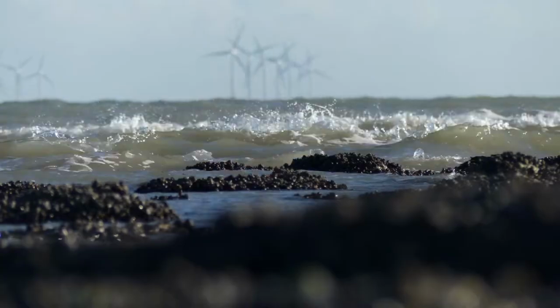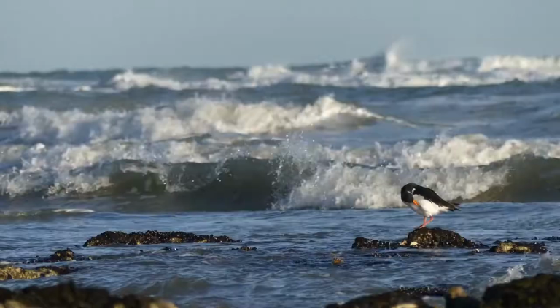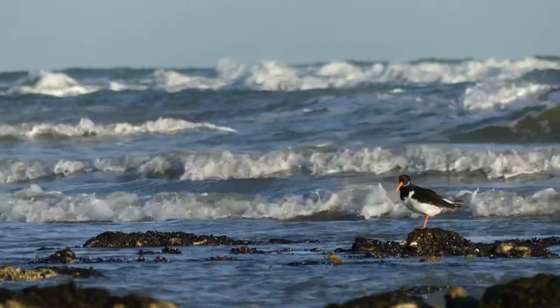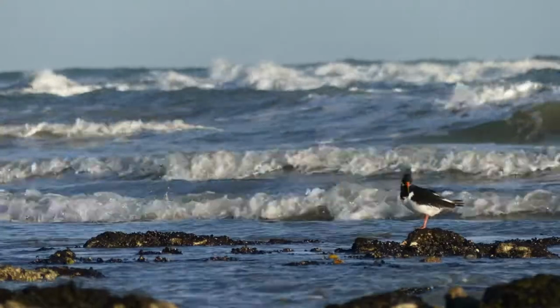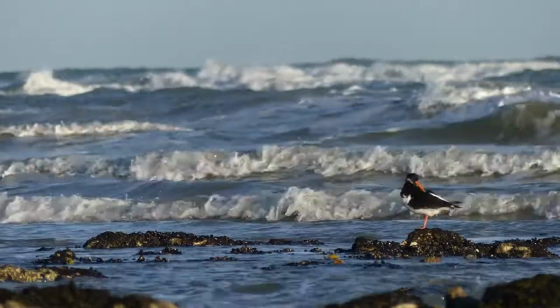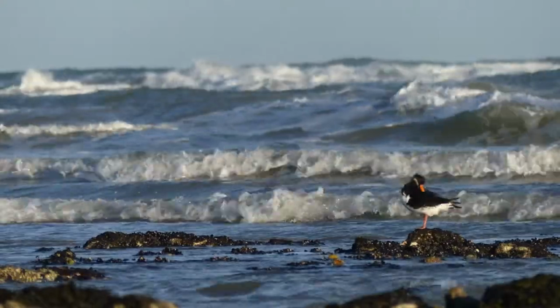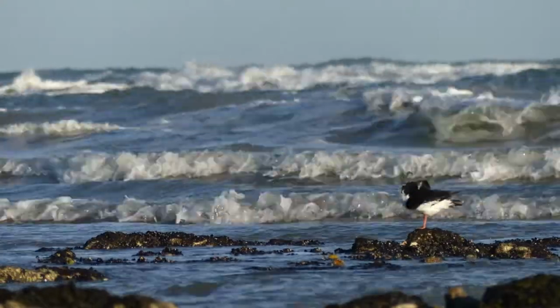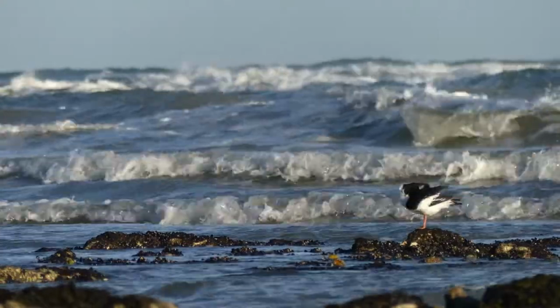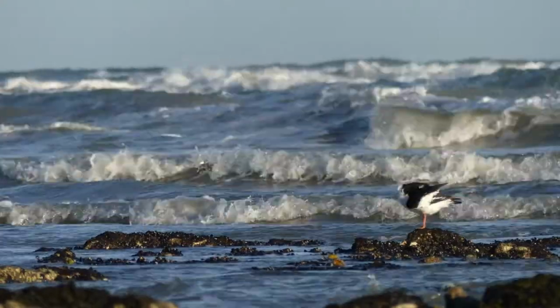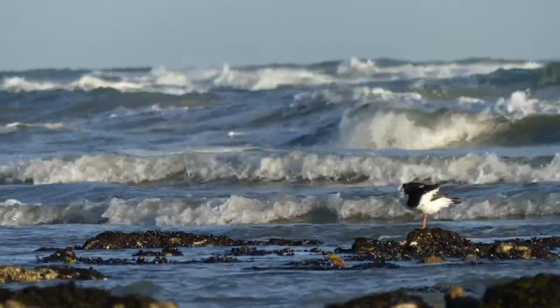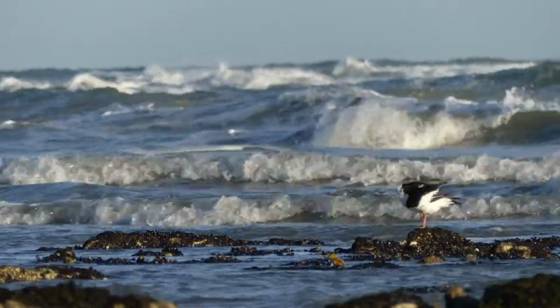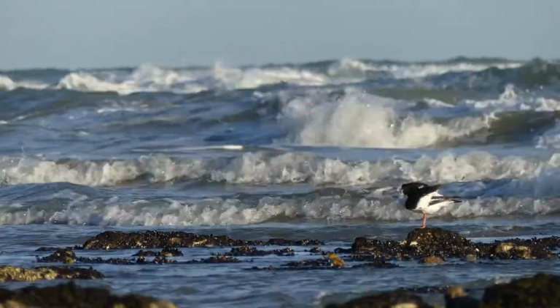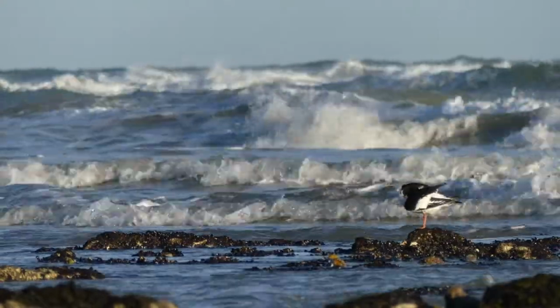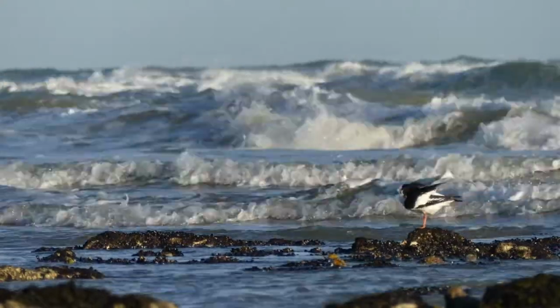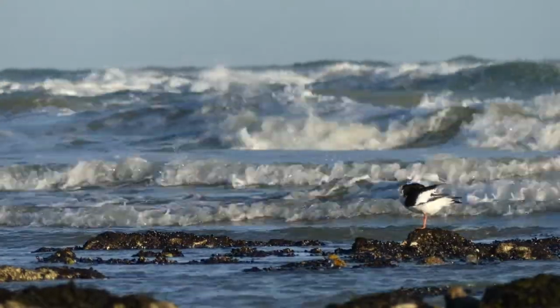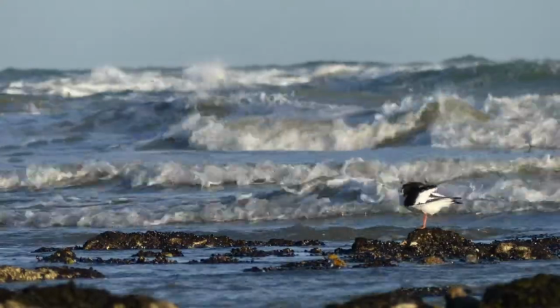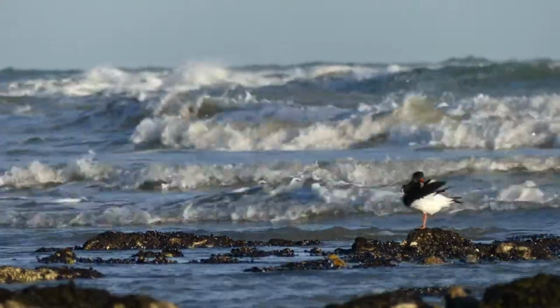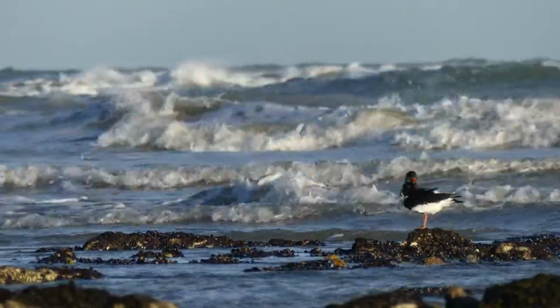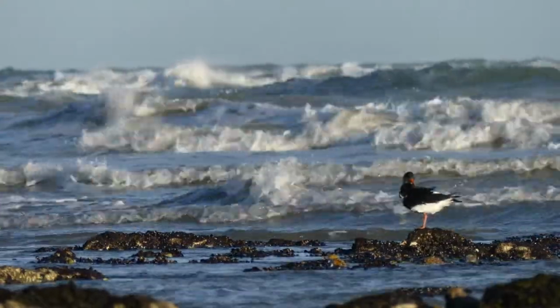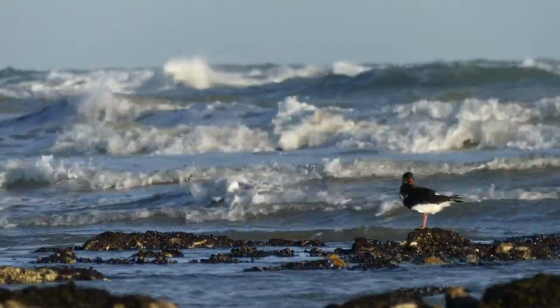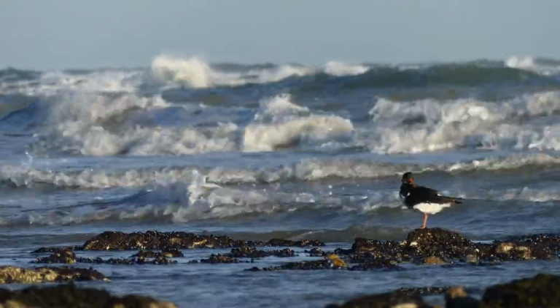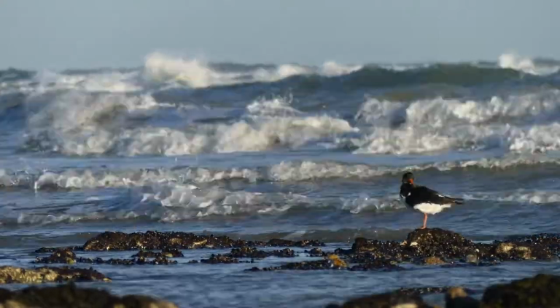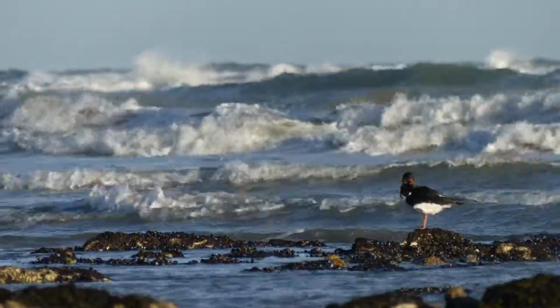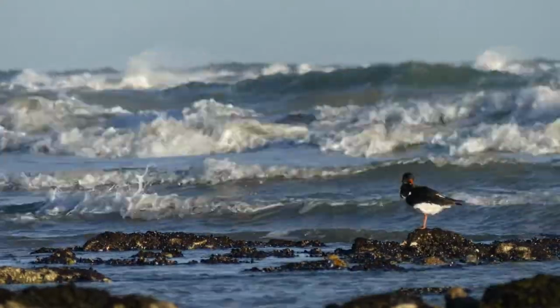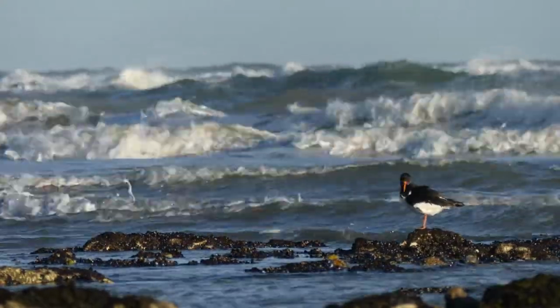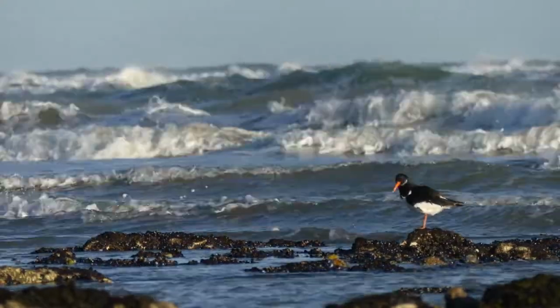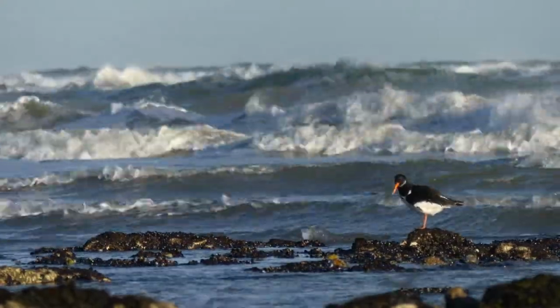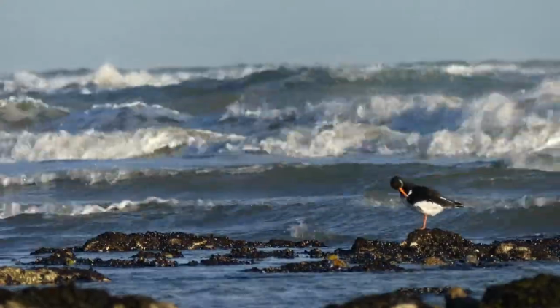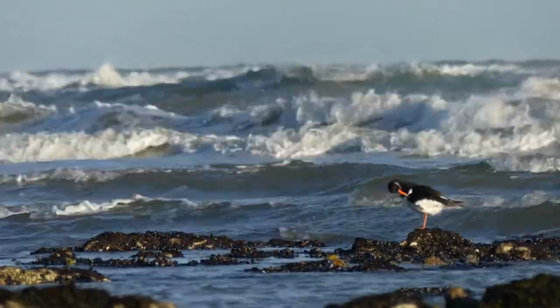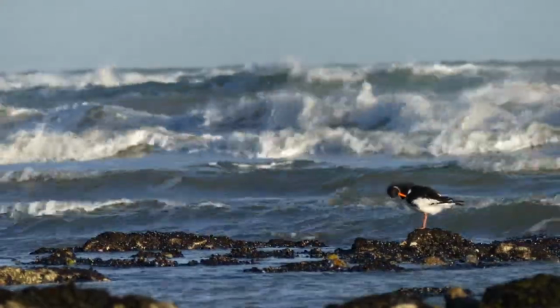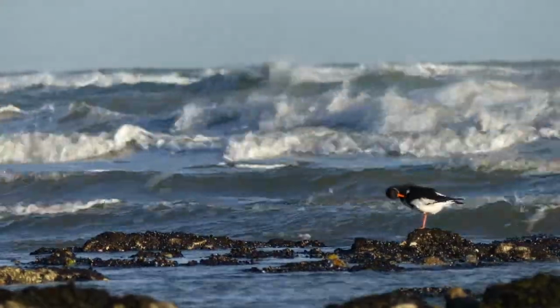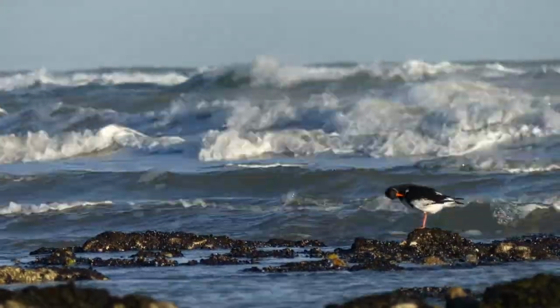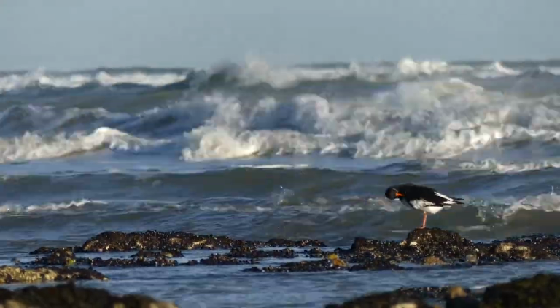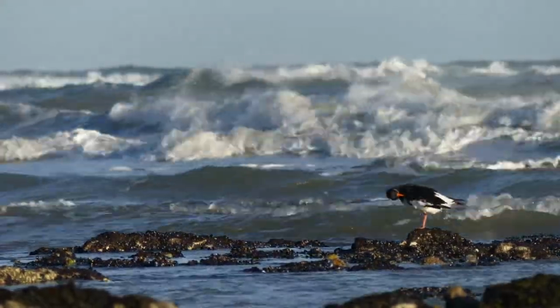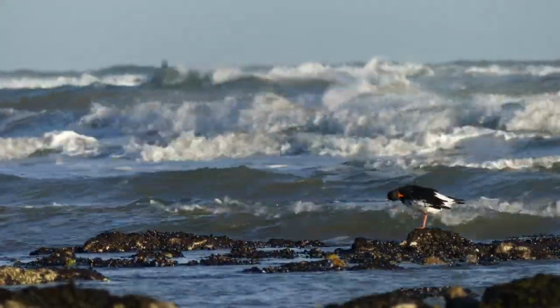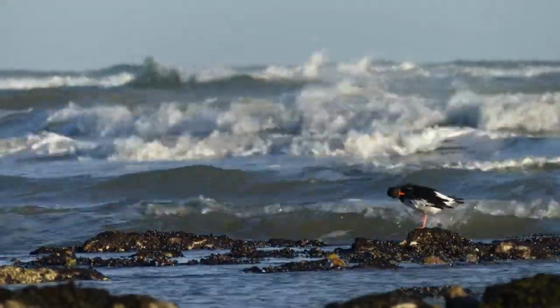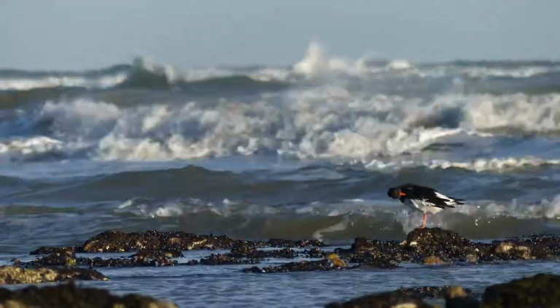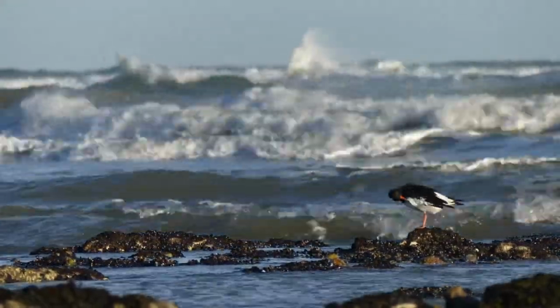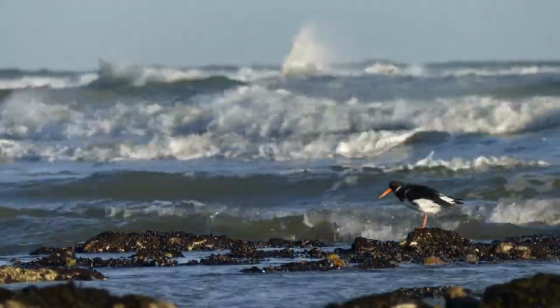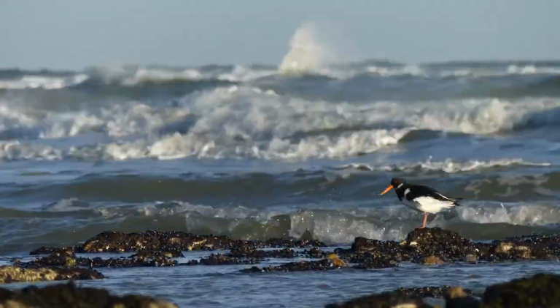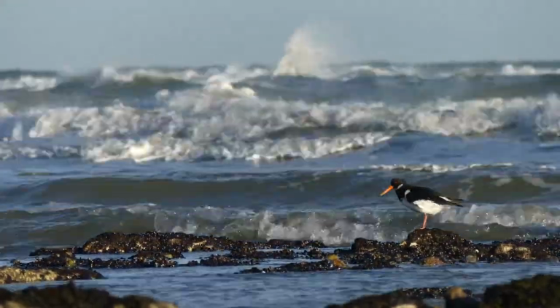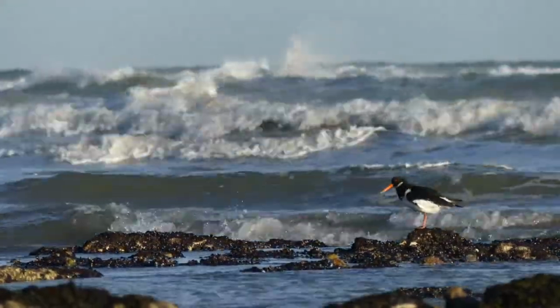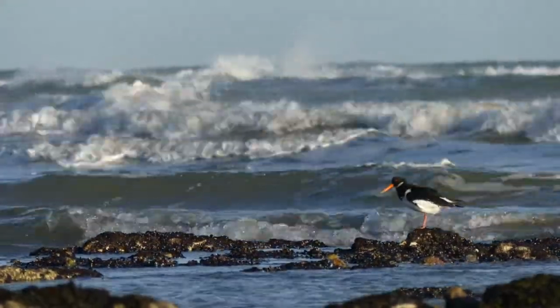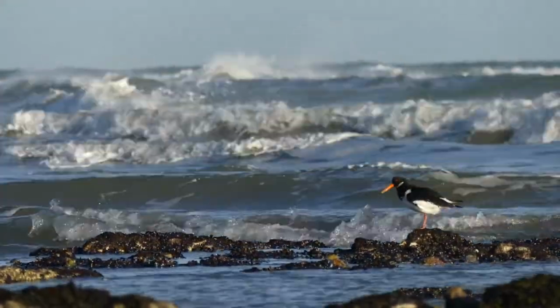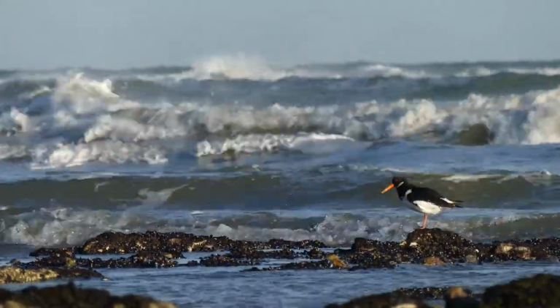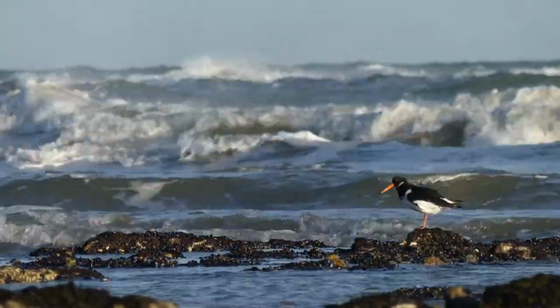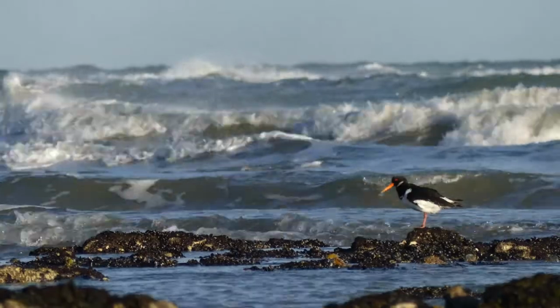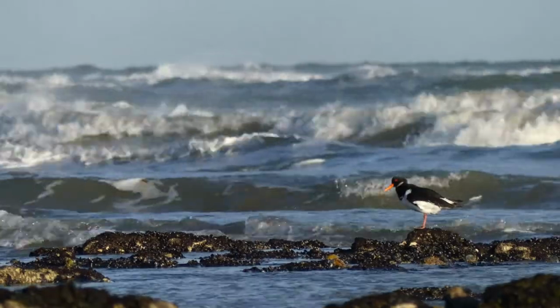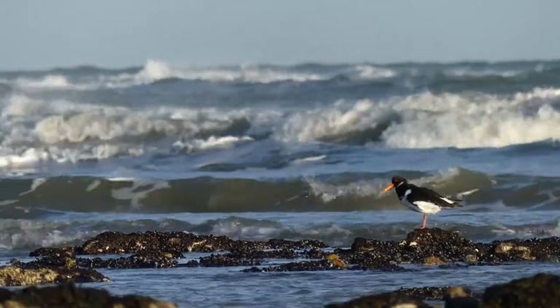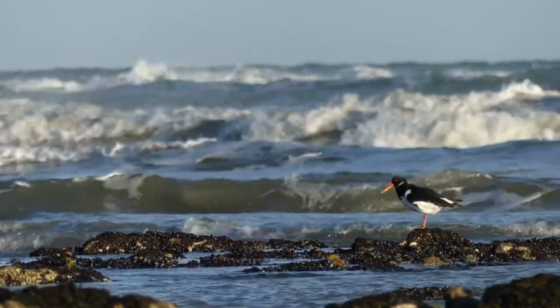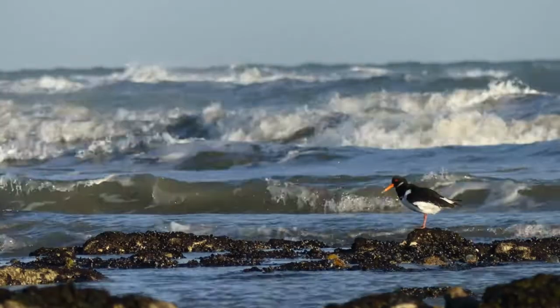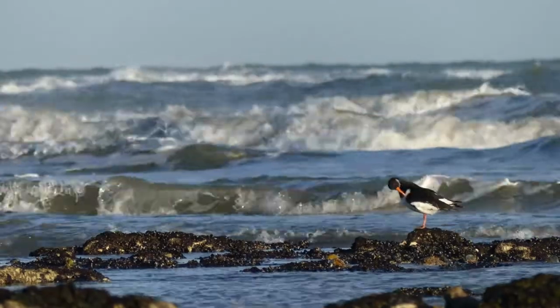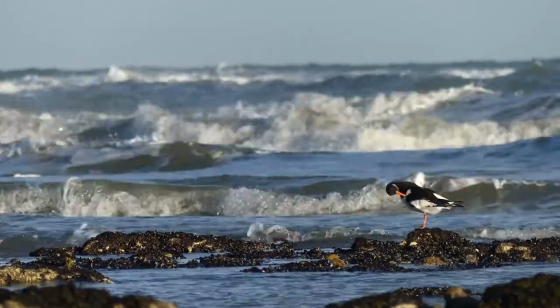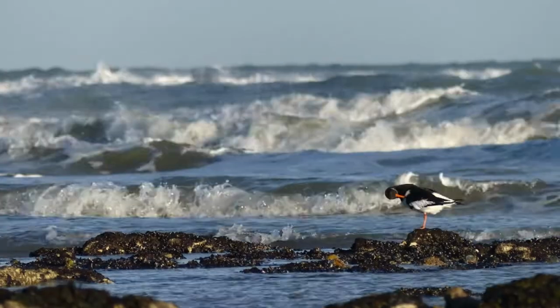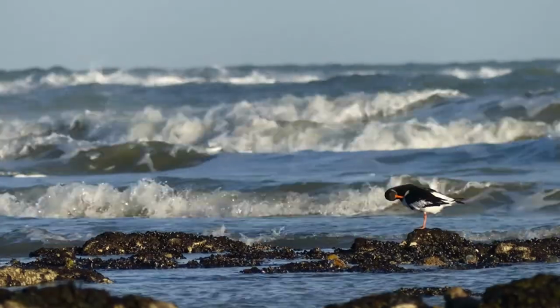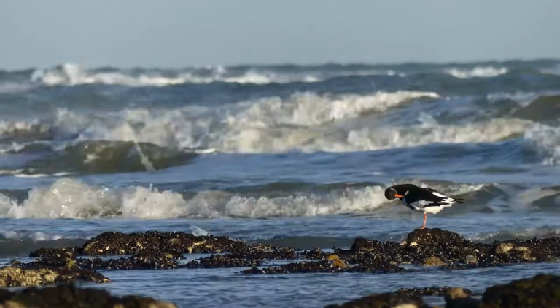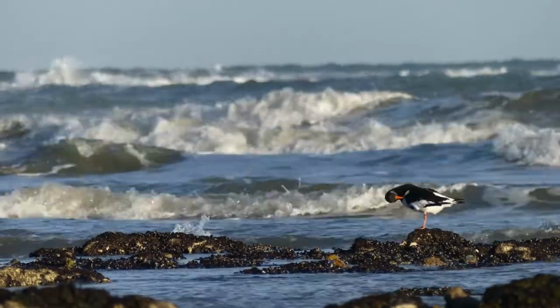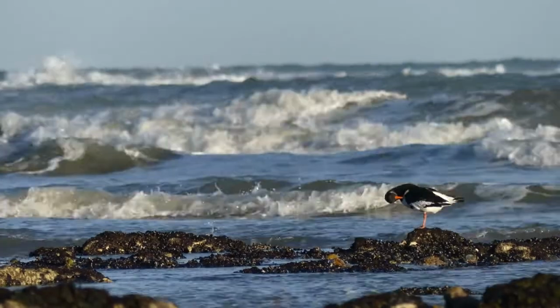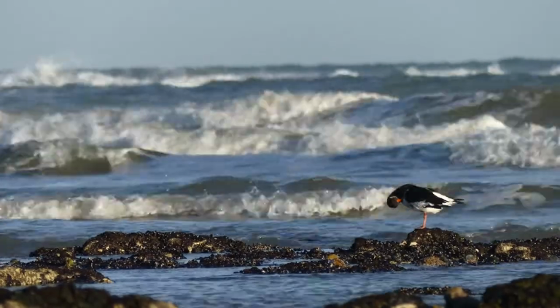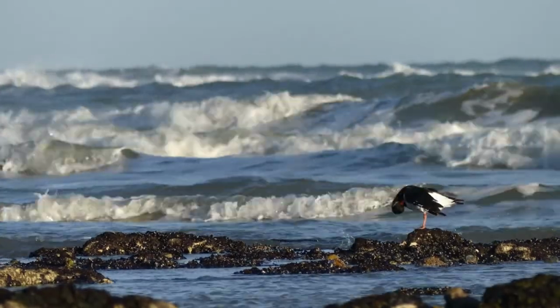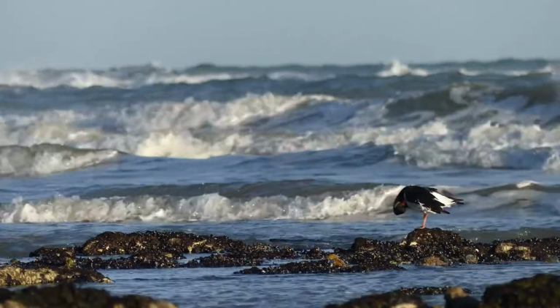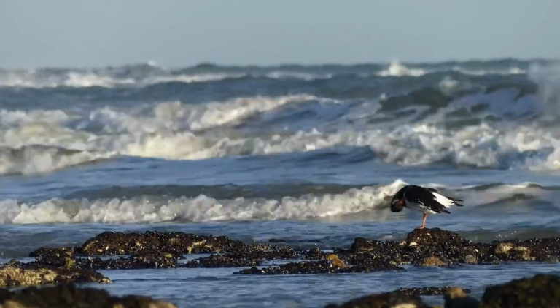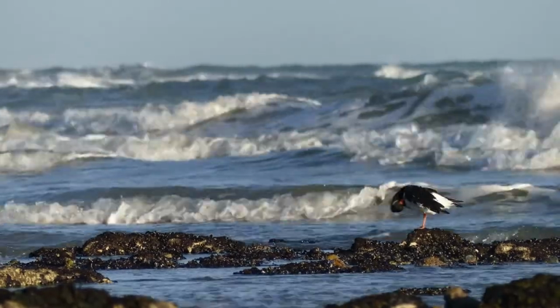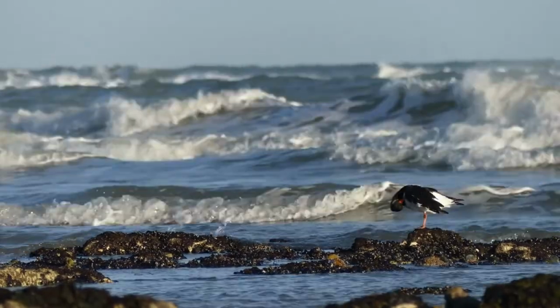Windy conditions made it difficult to video many of the birds at Fourness in winter, but here are photos of some of the others.